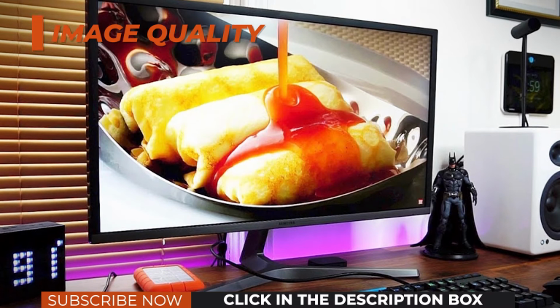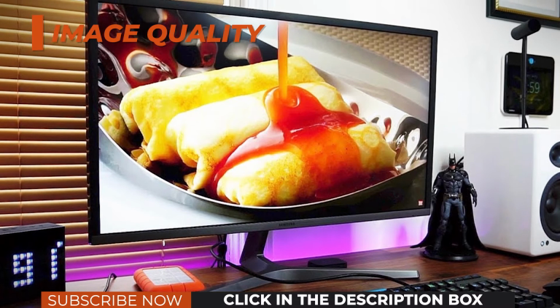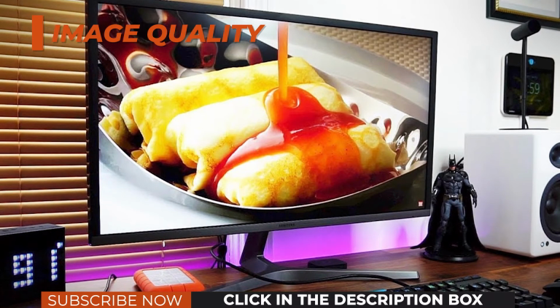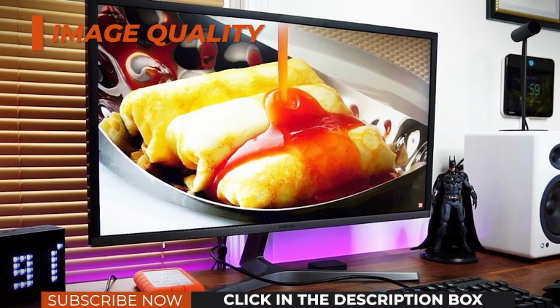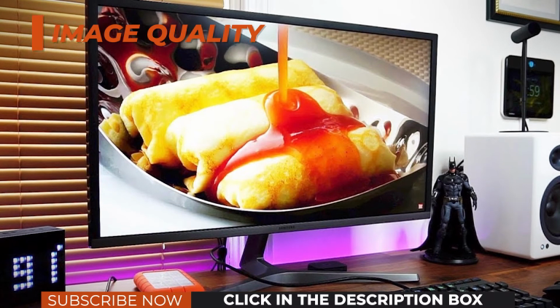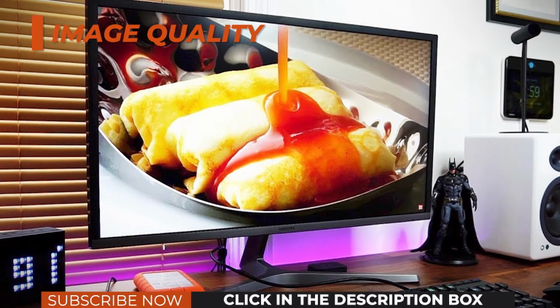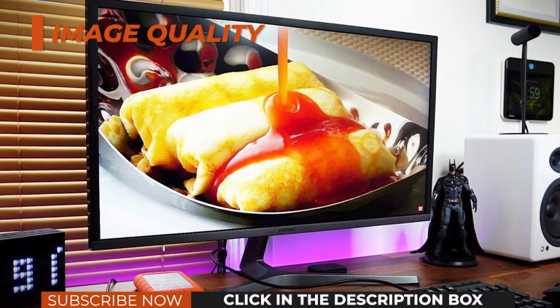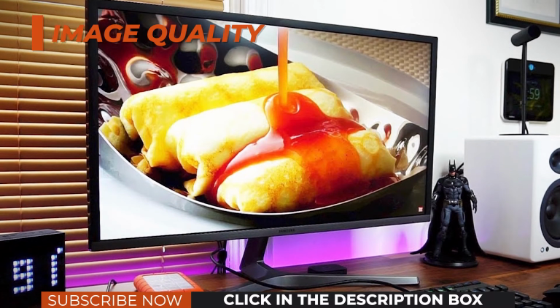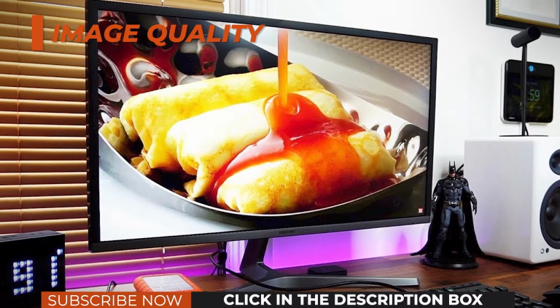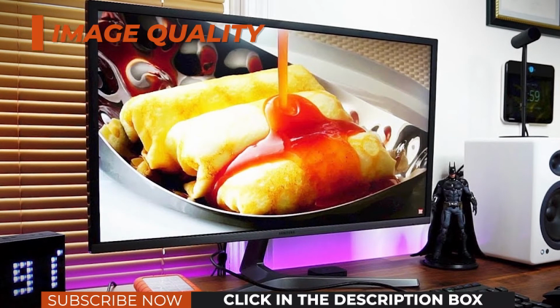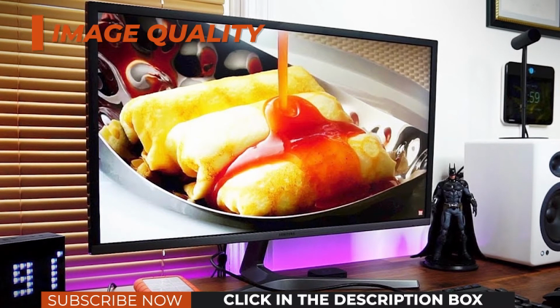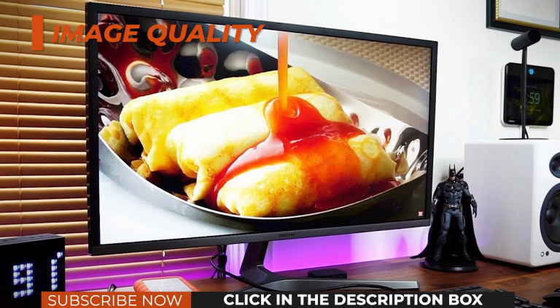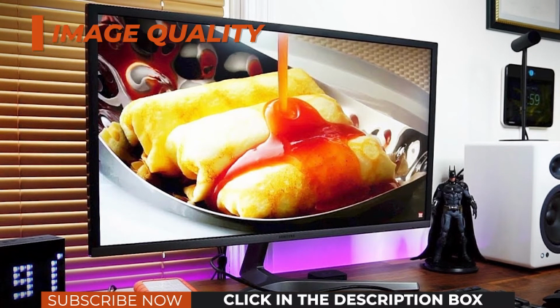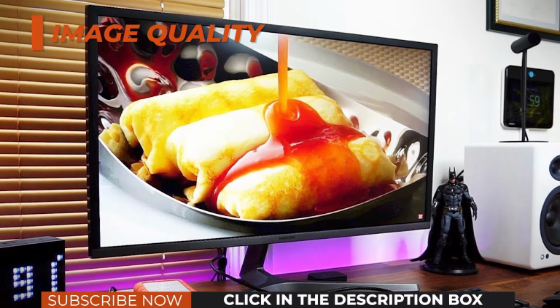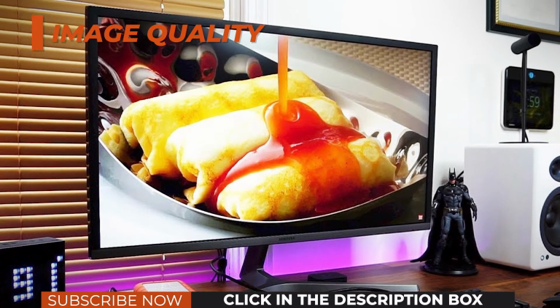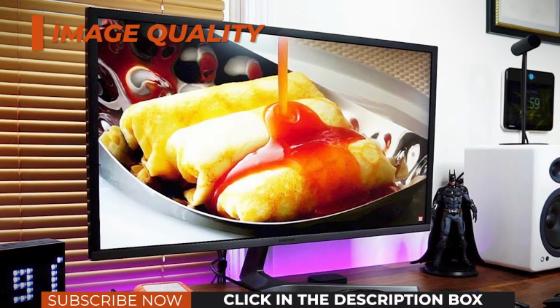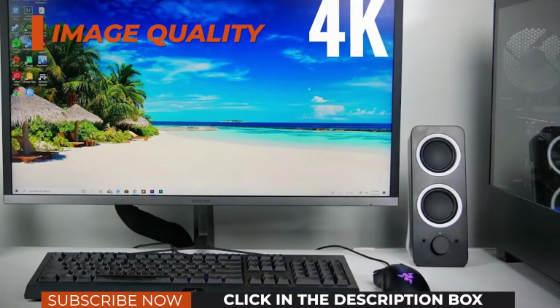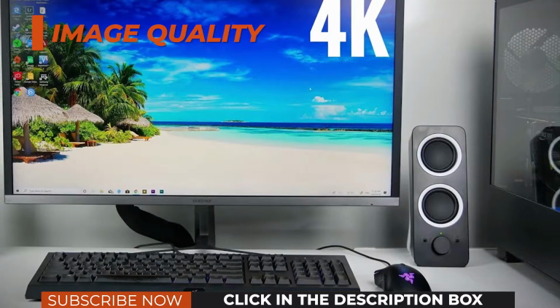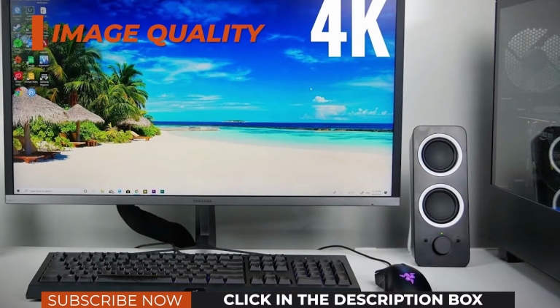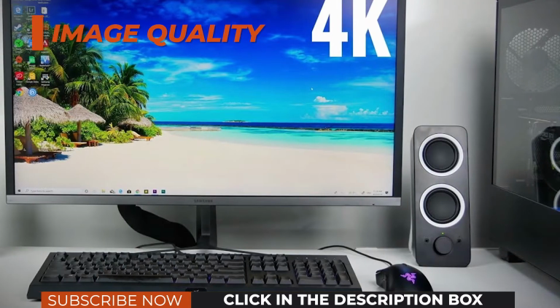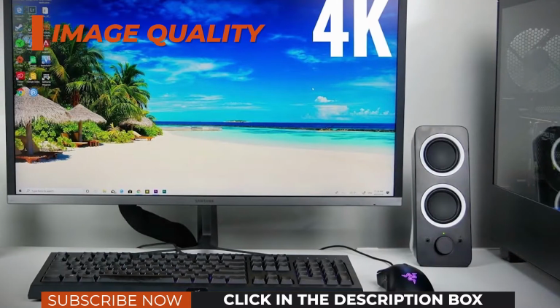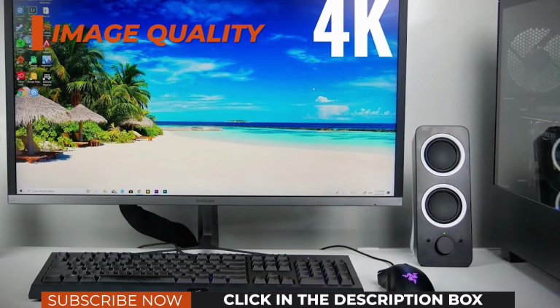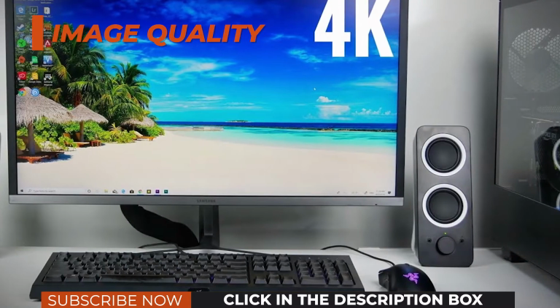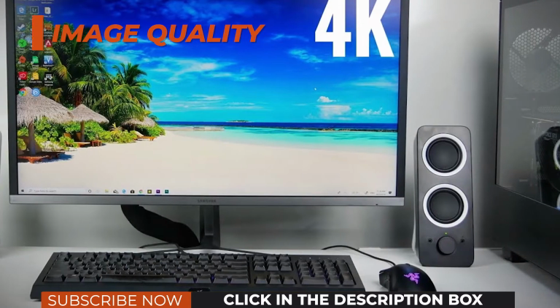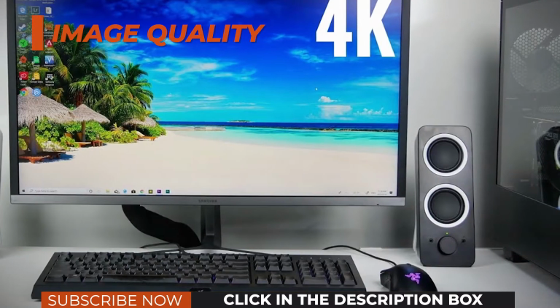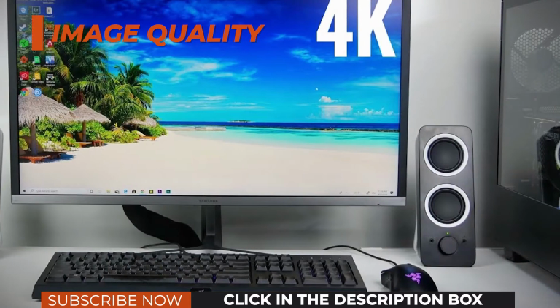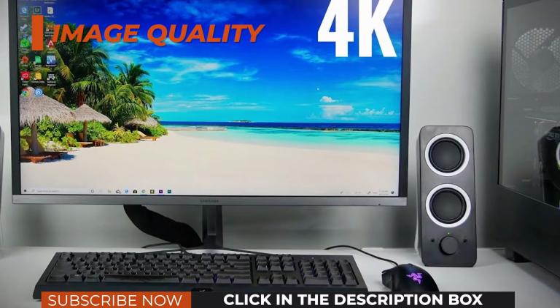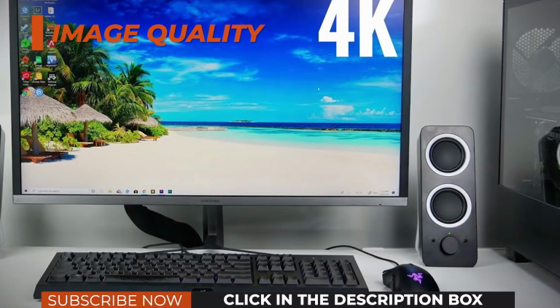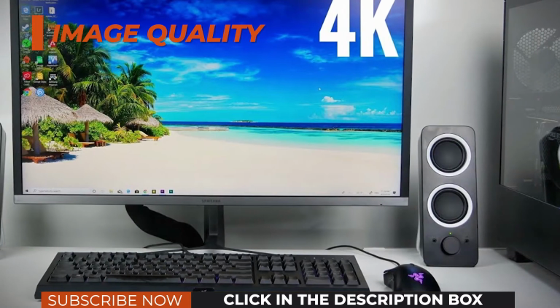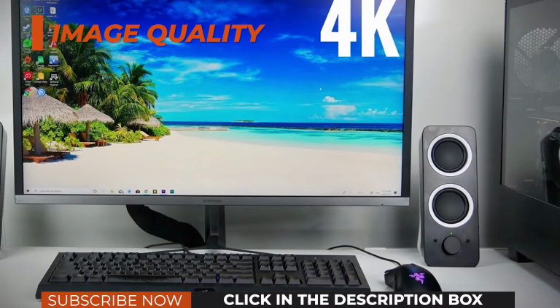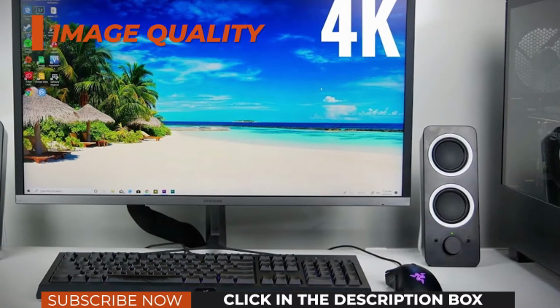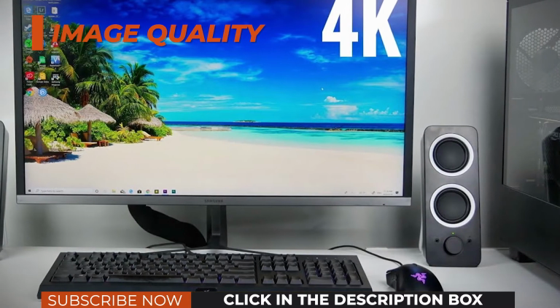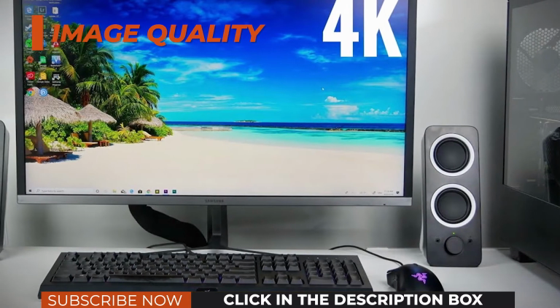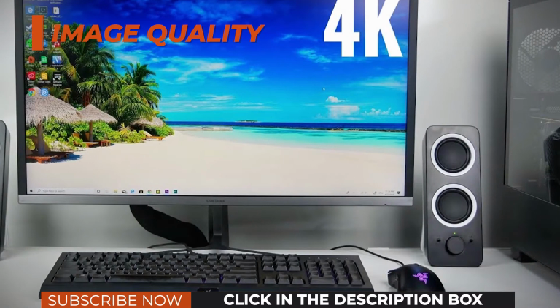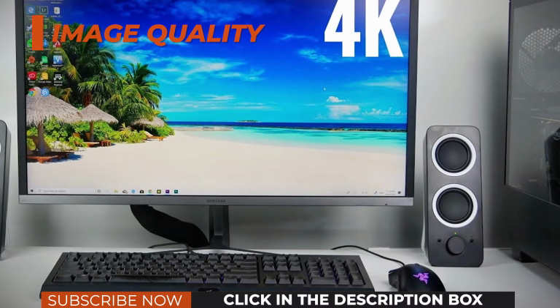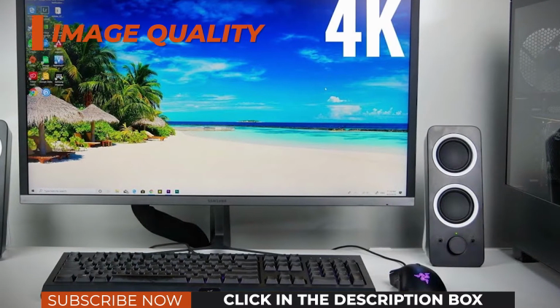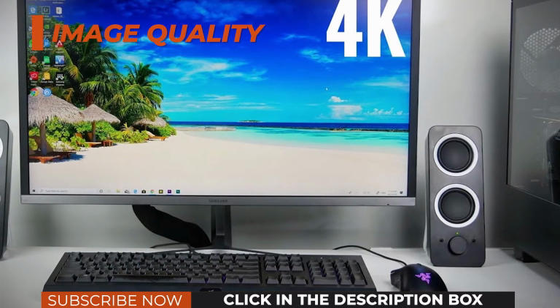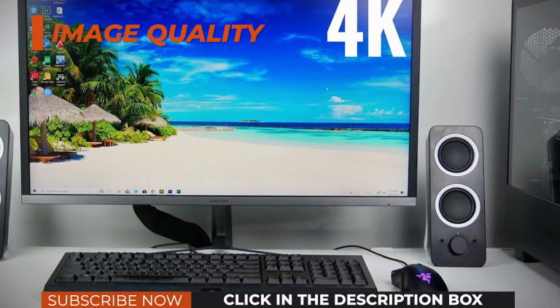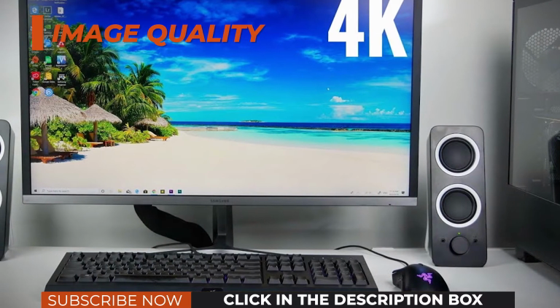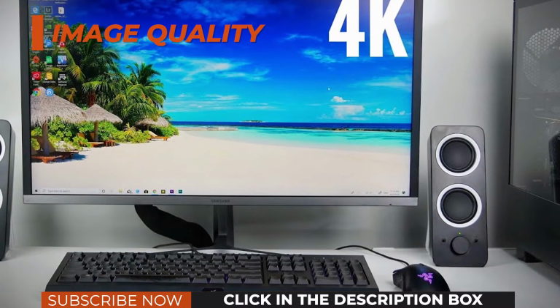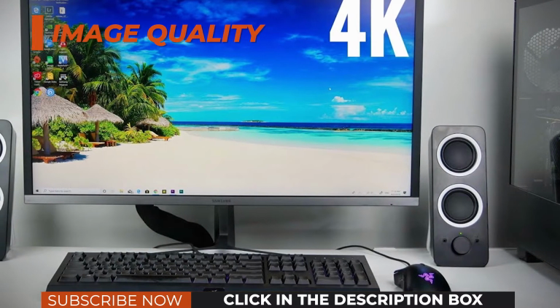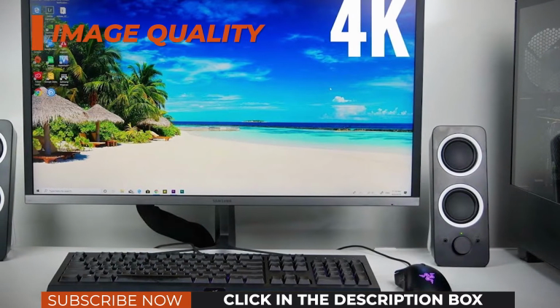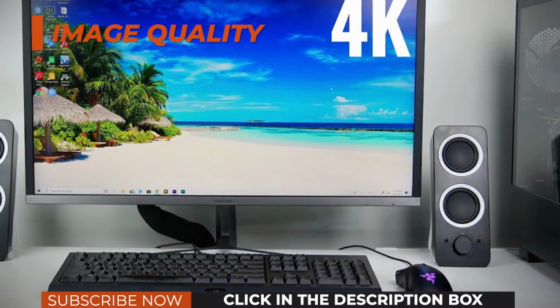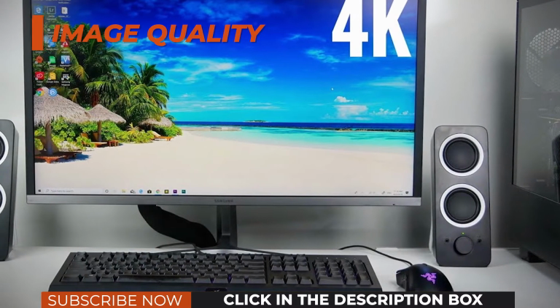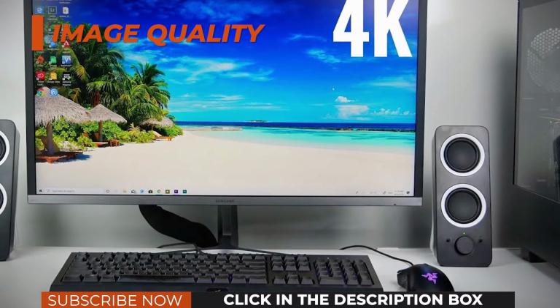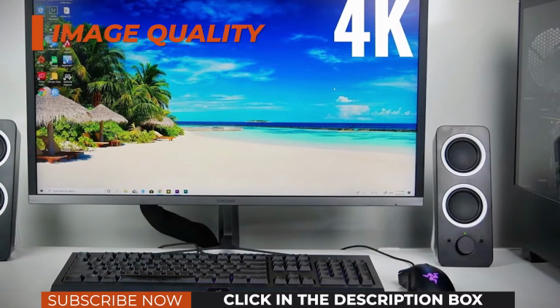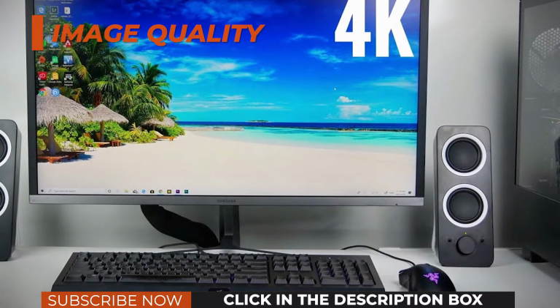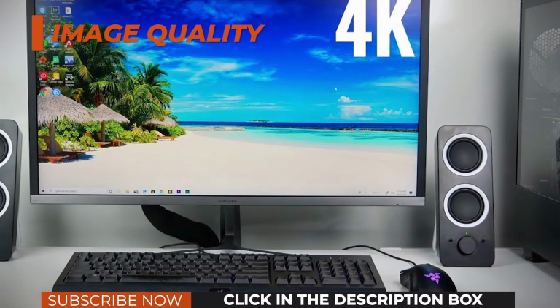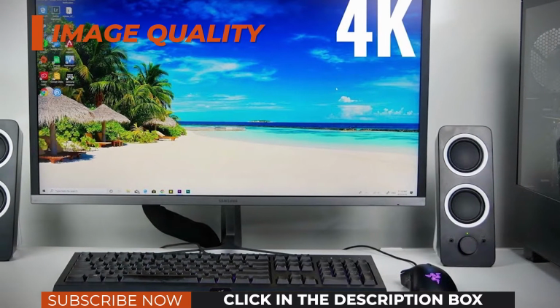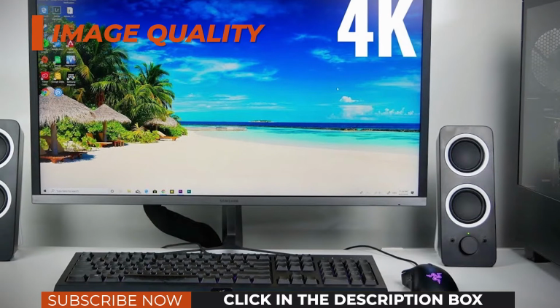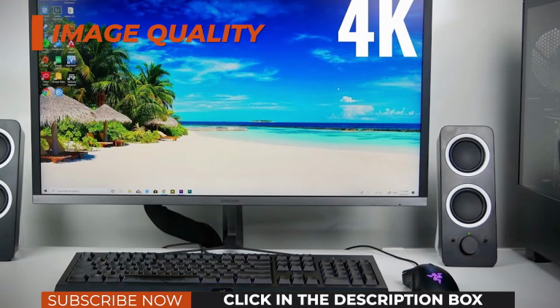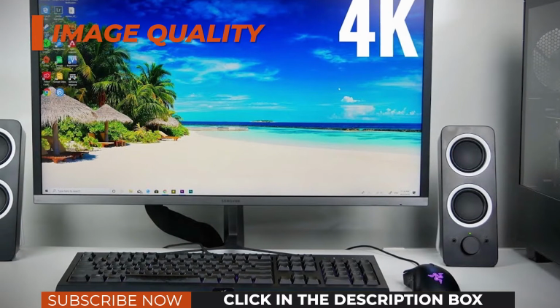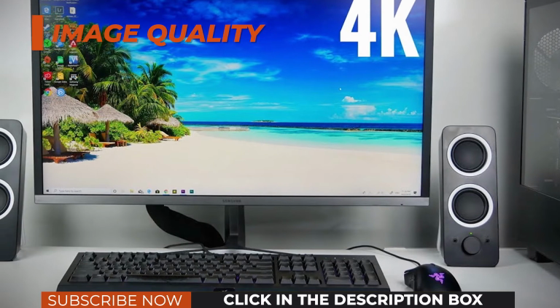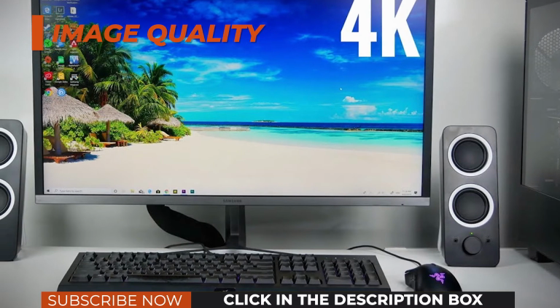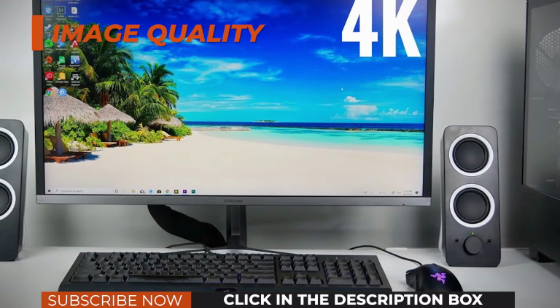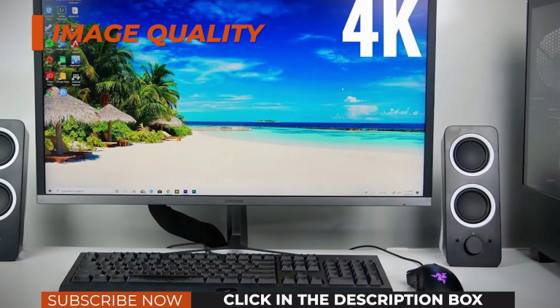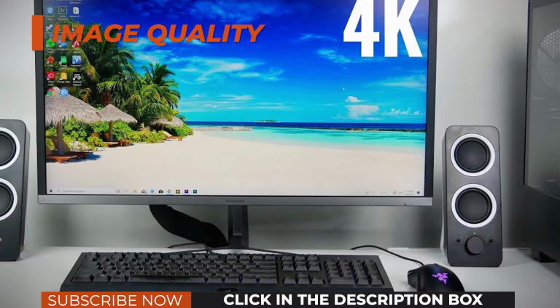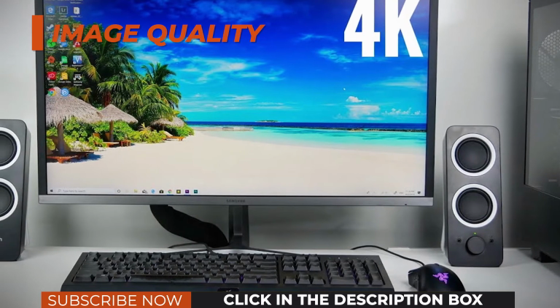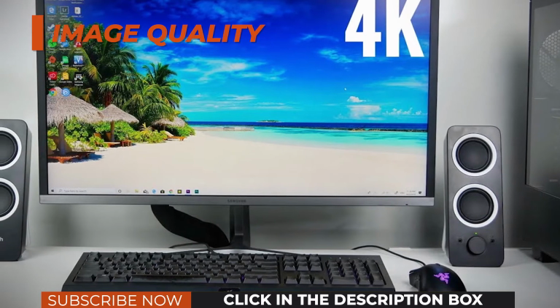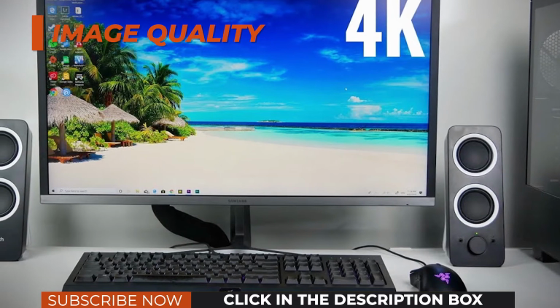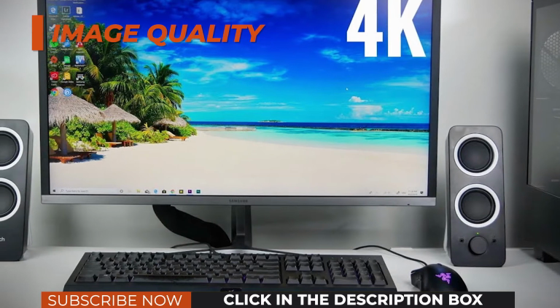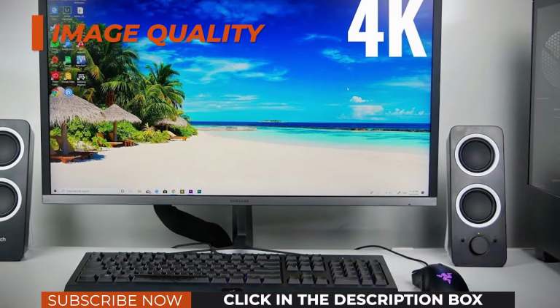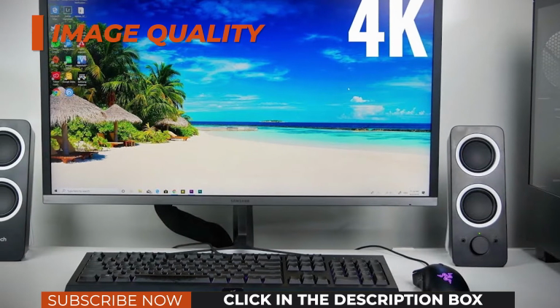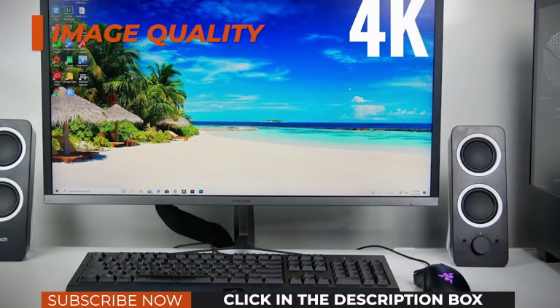Keep in mind that for PC gaming at 4K, you will need quite a powerful configuration, even for 60Hz.